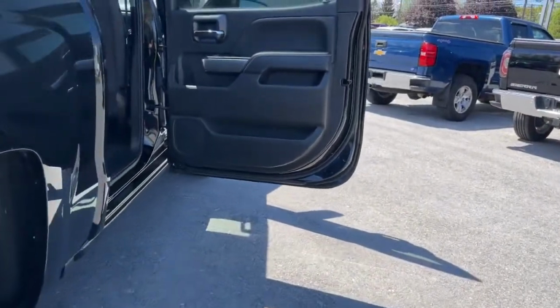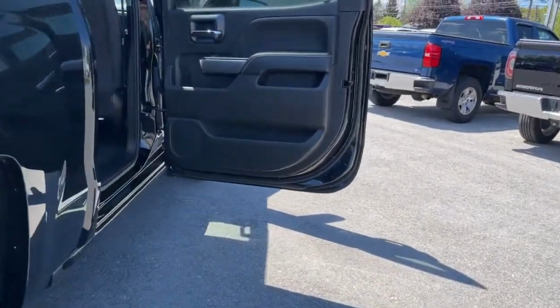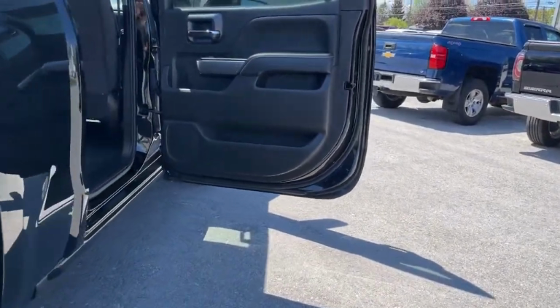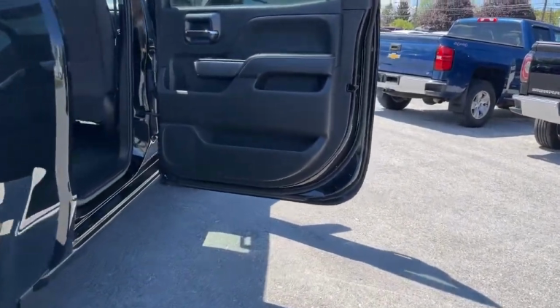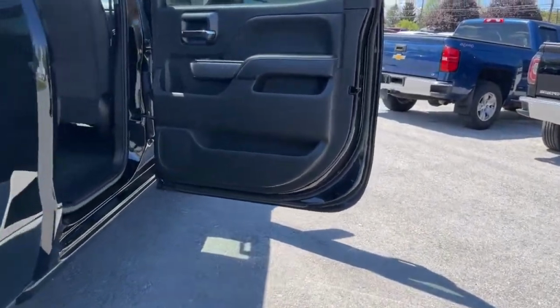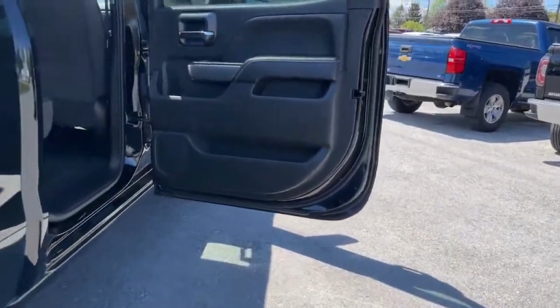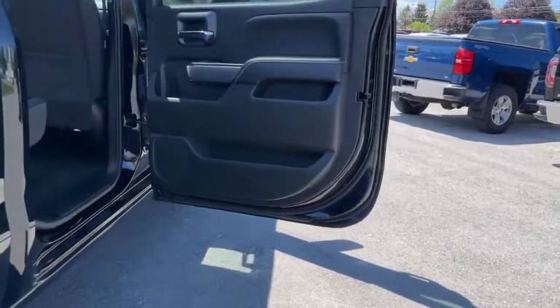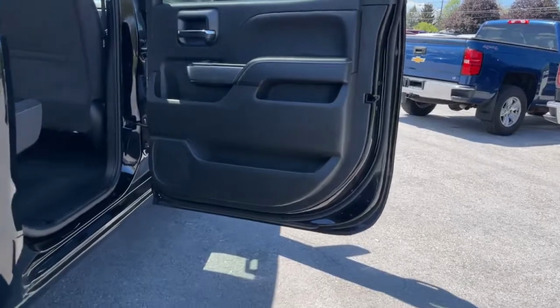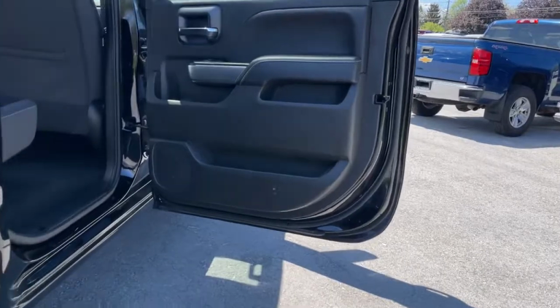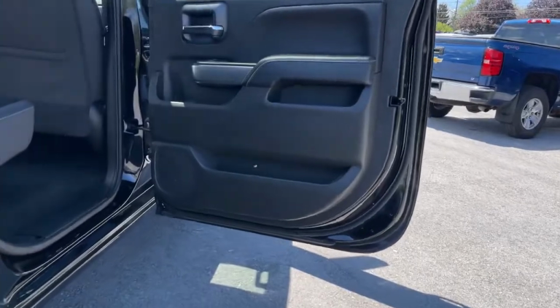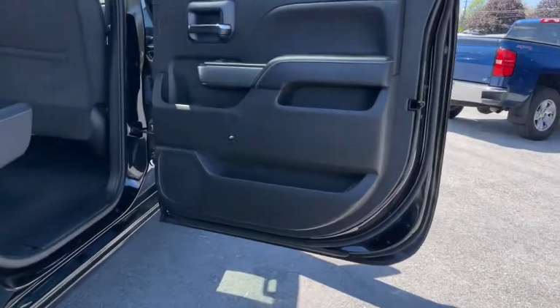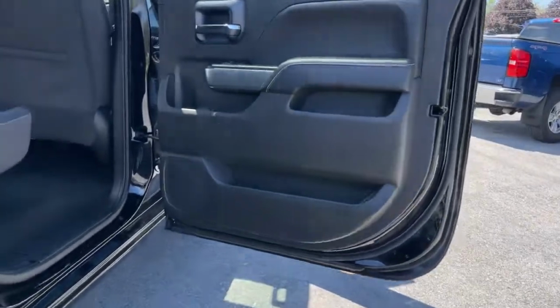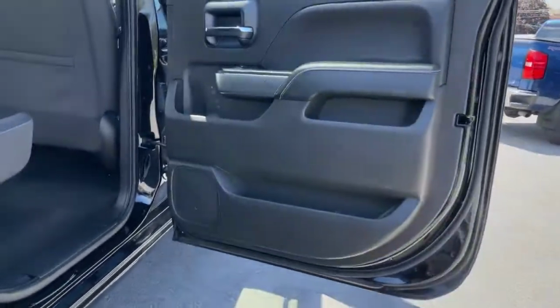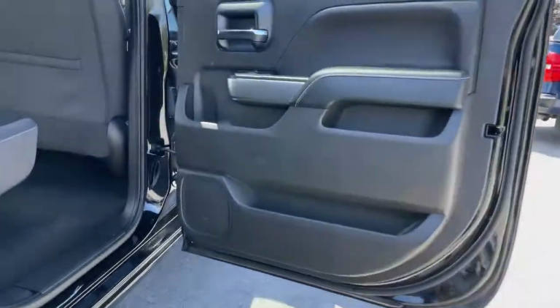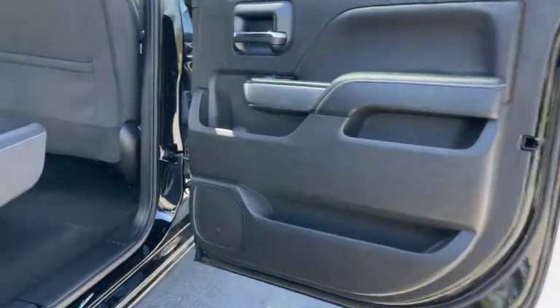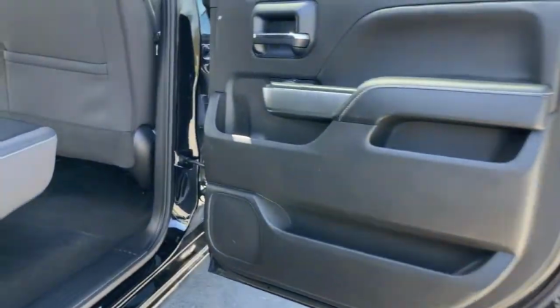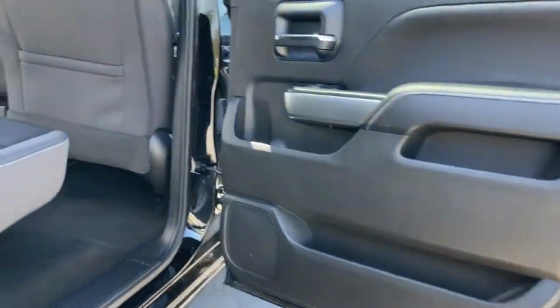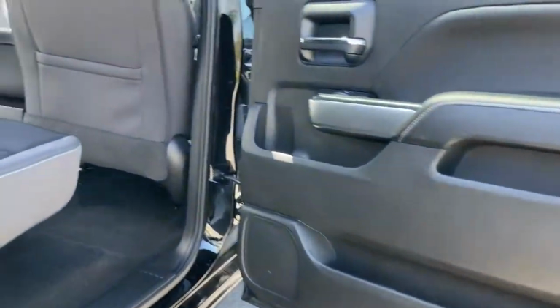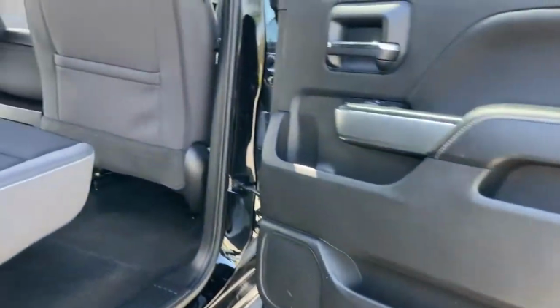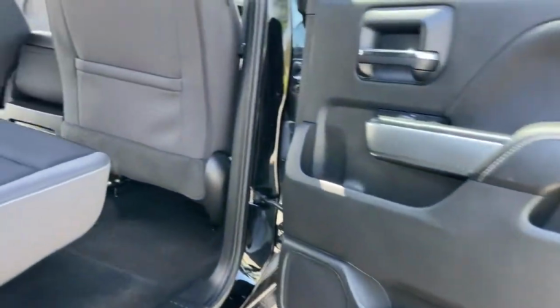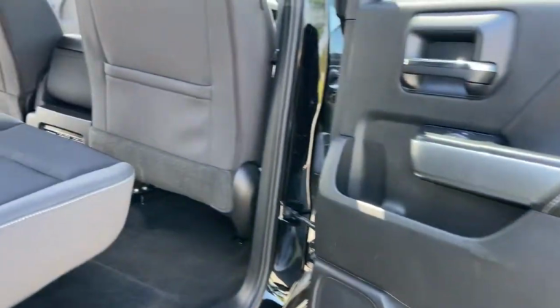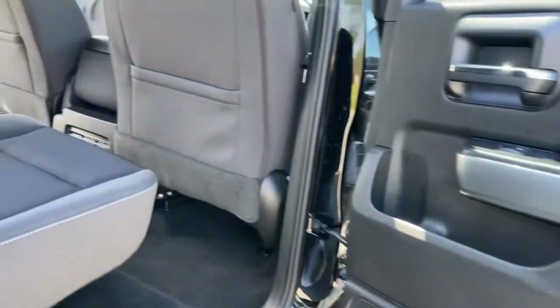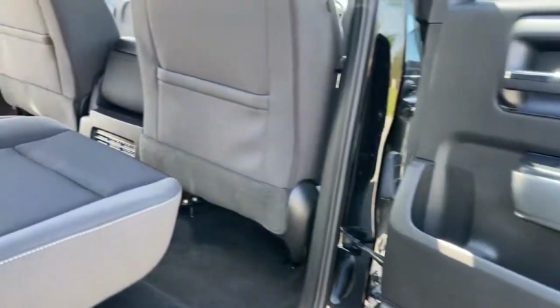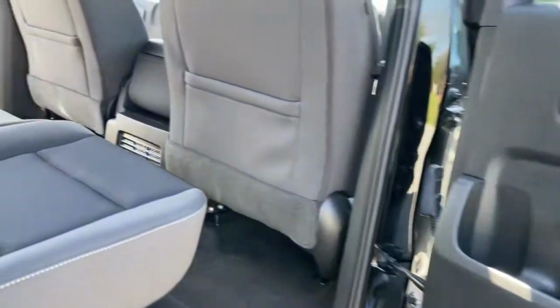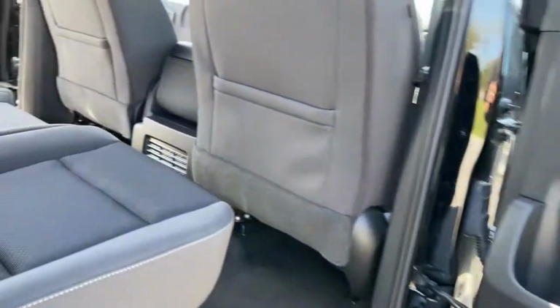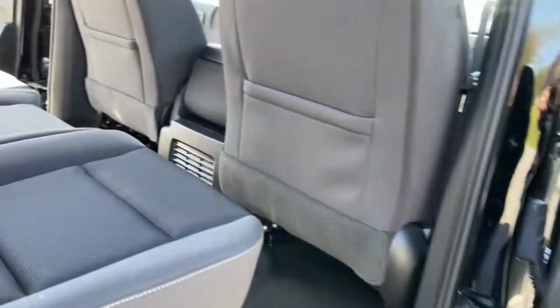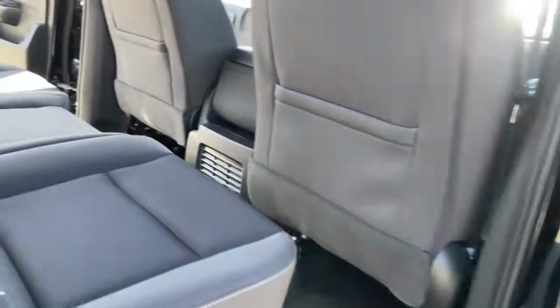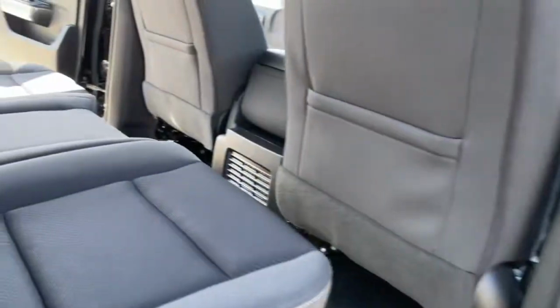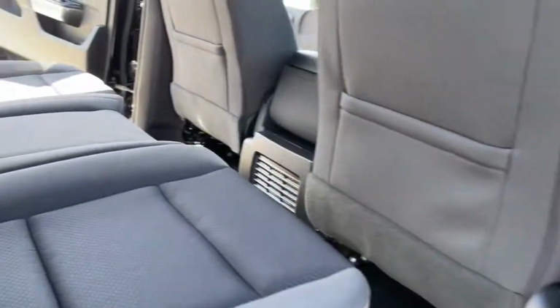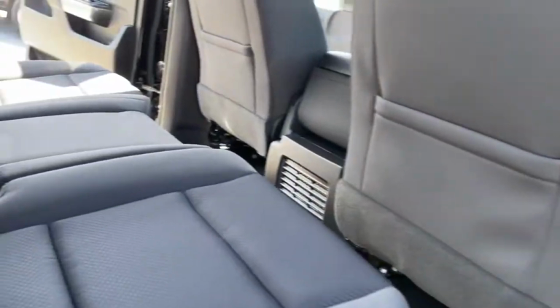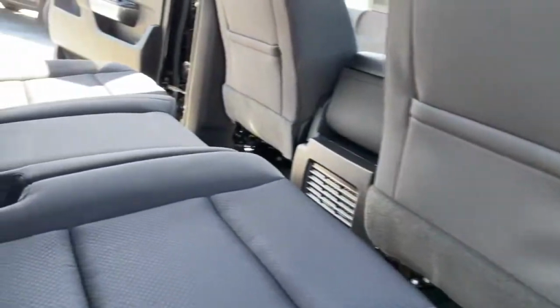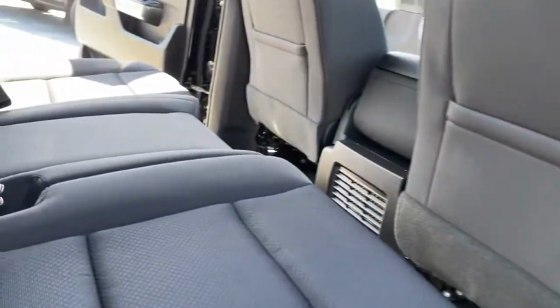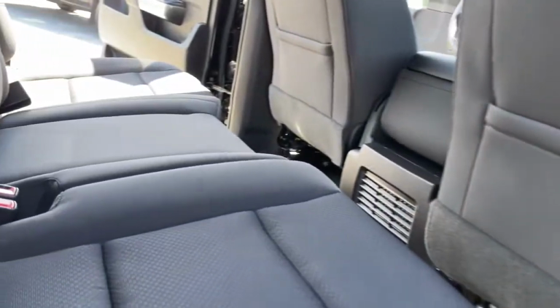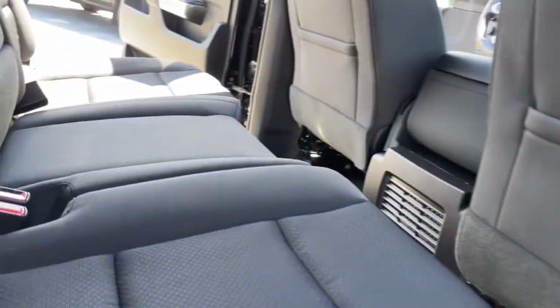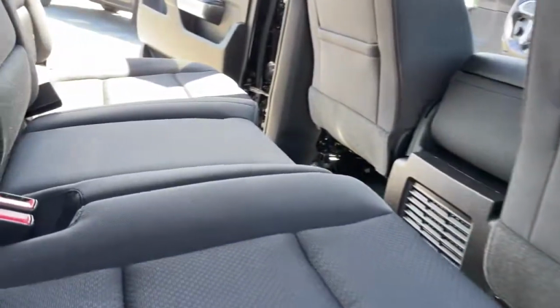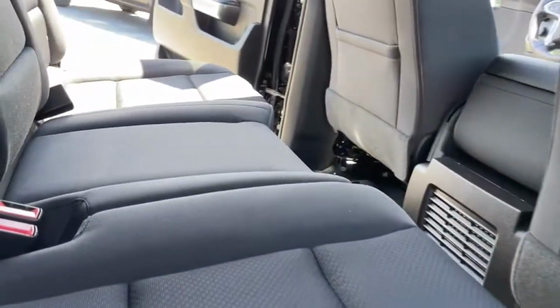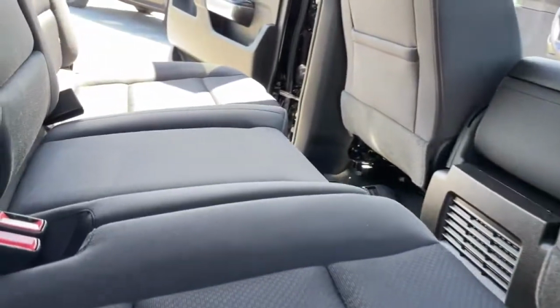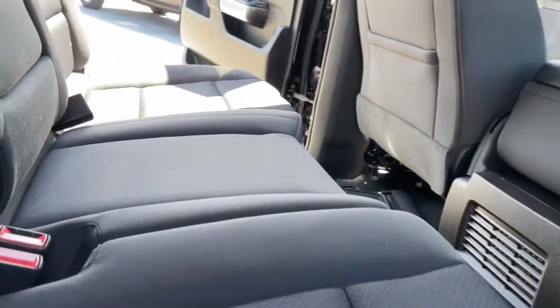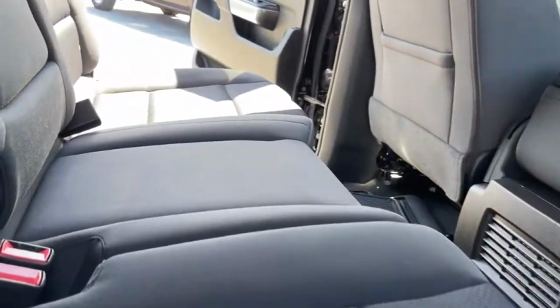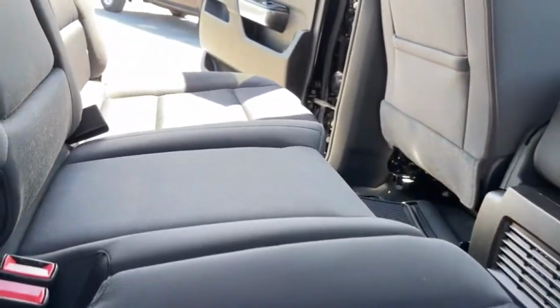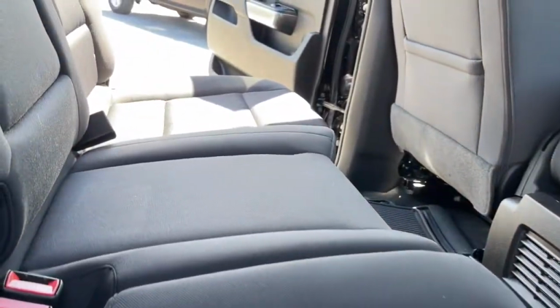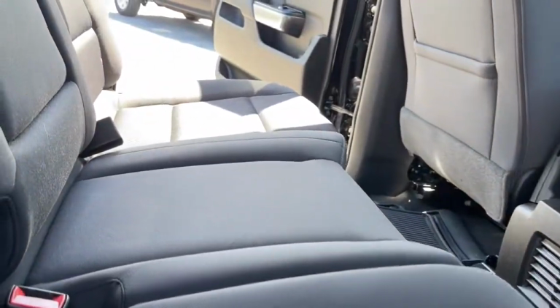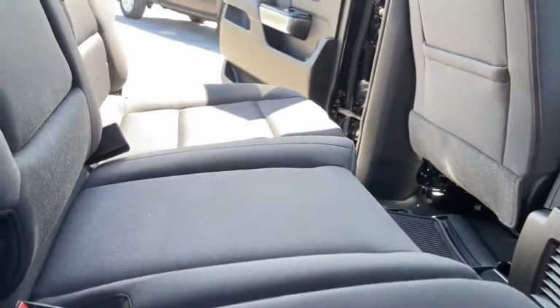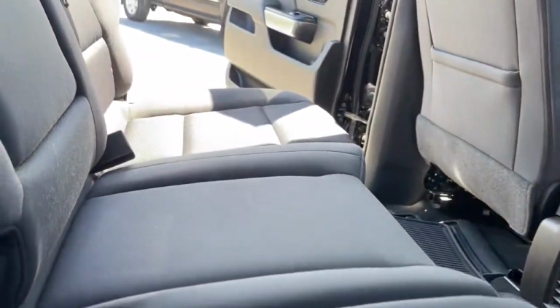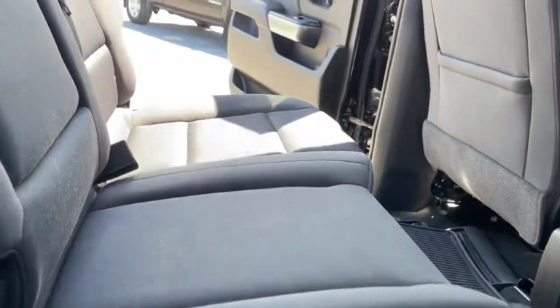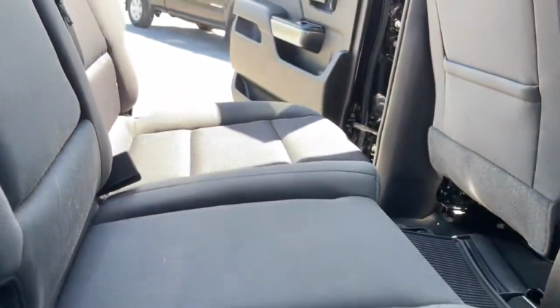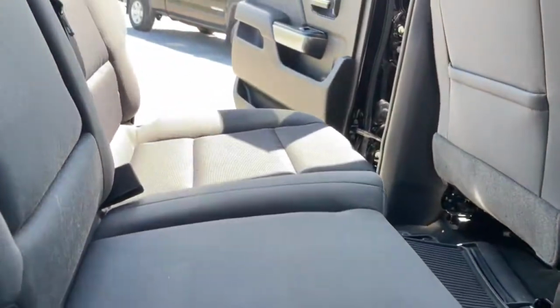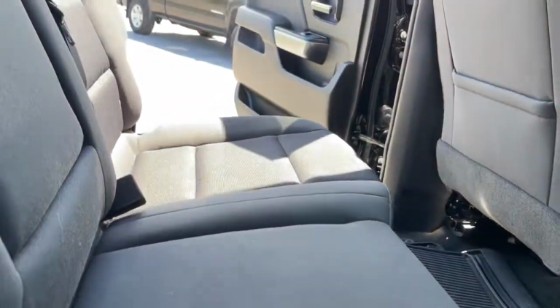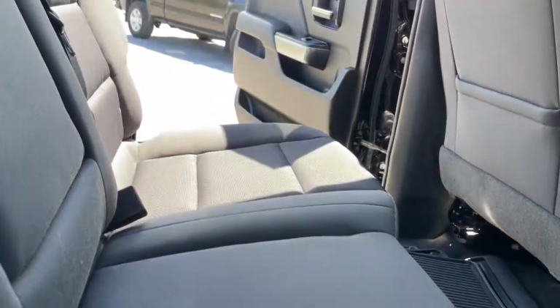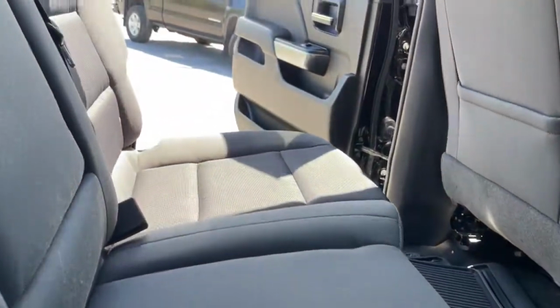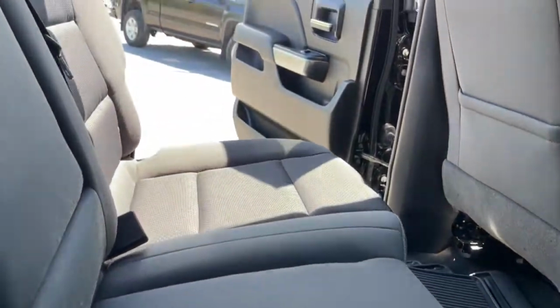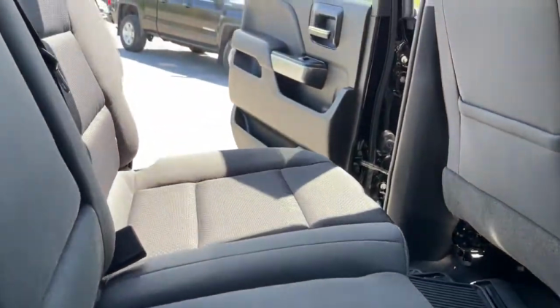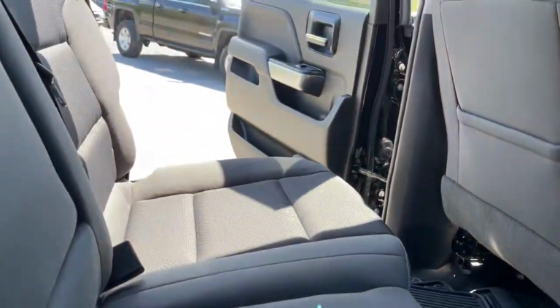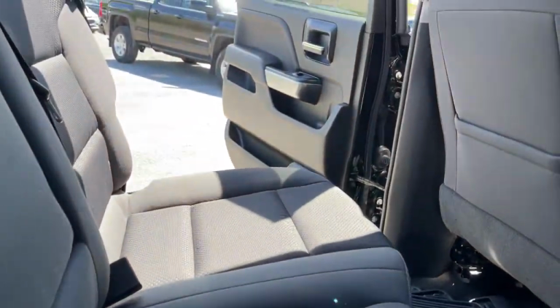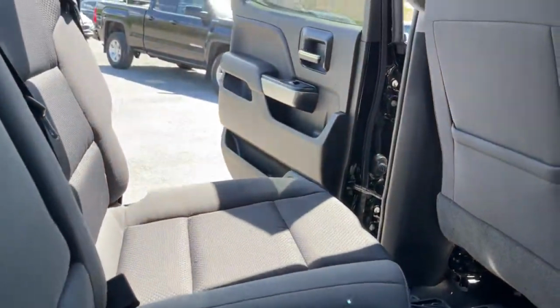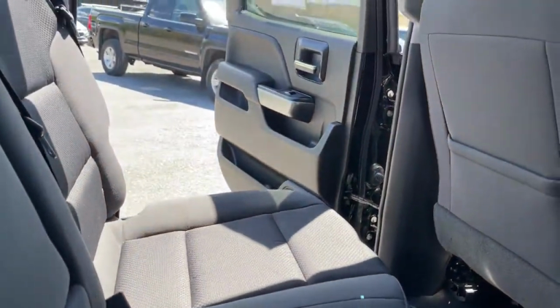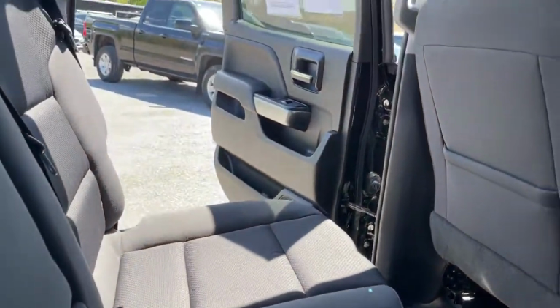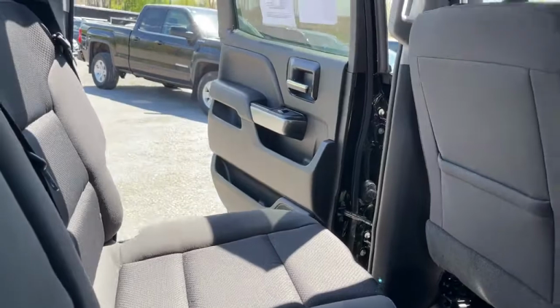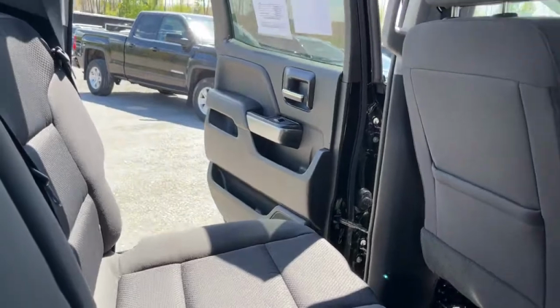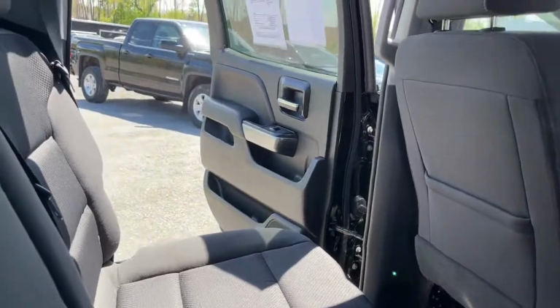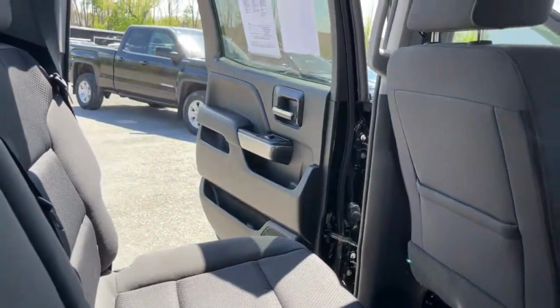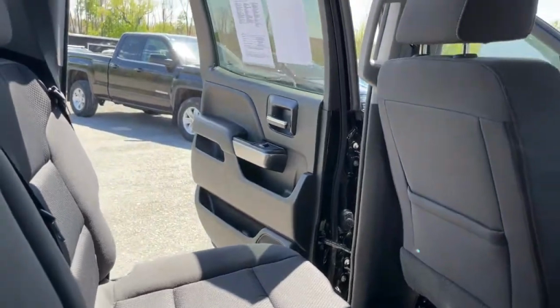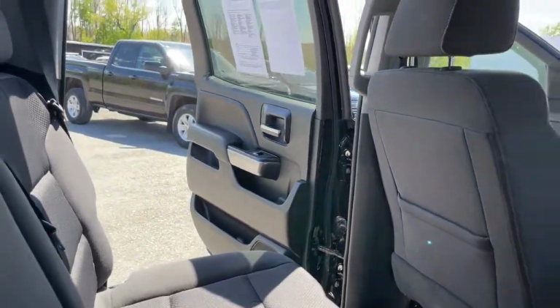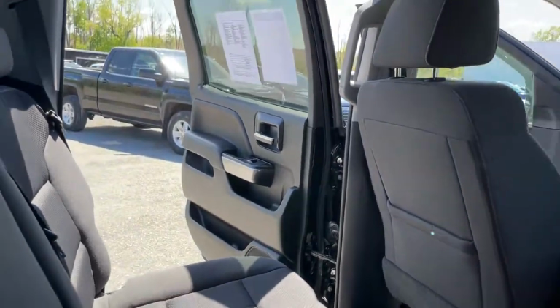Backup camera. Feel prepared for the challenge in the Silverado 1500. Get behind the wheel for a test drive.